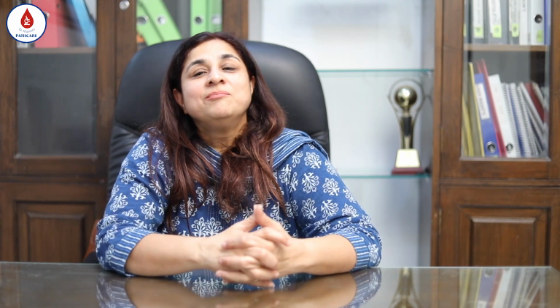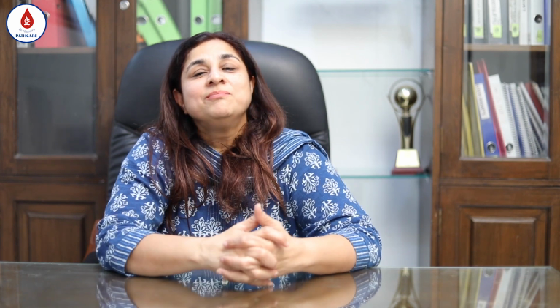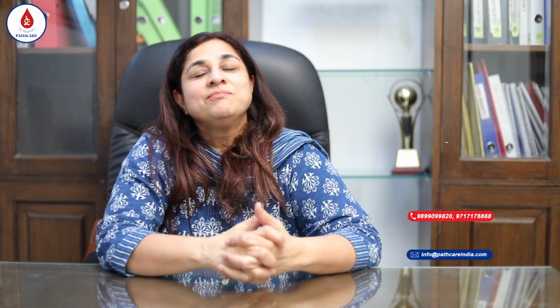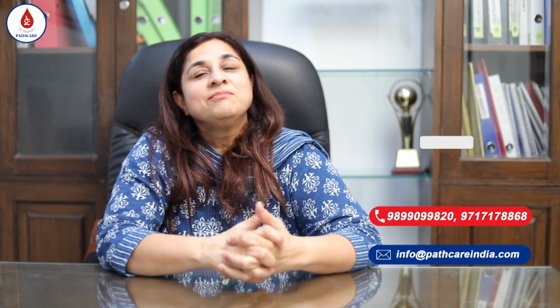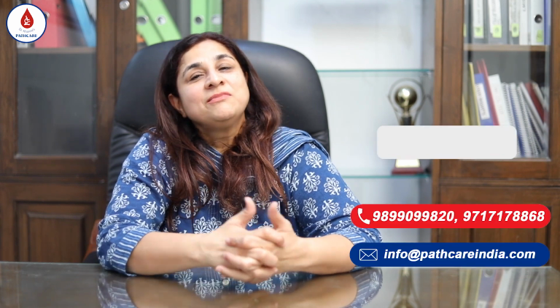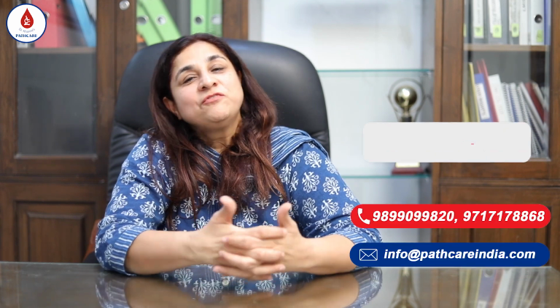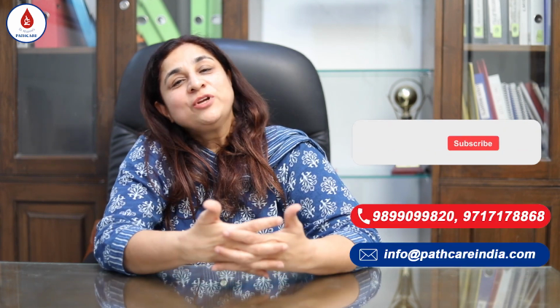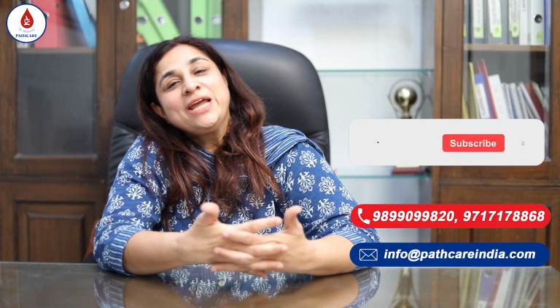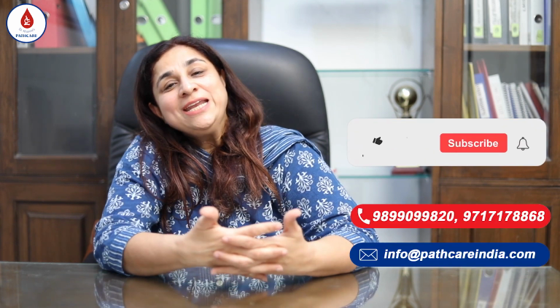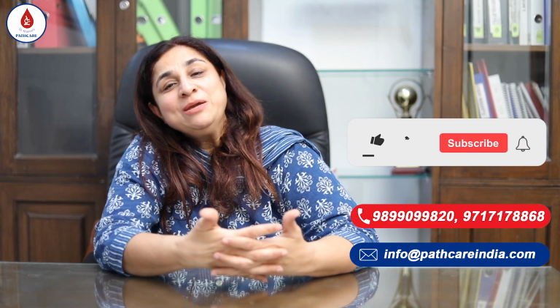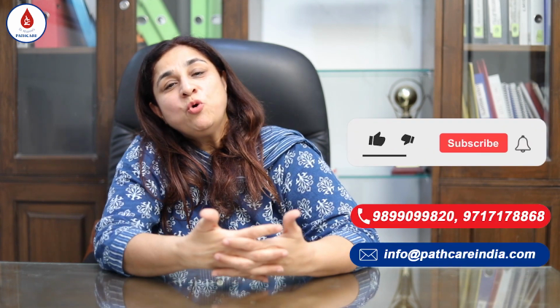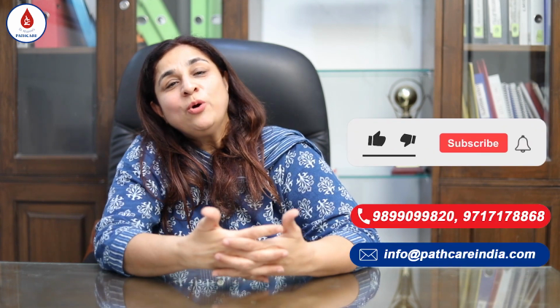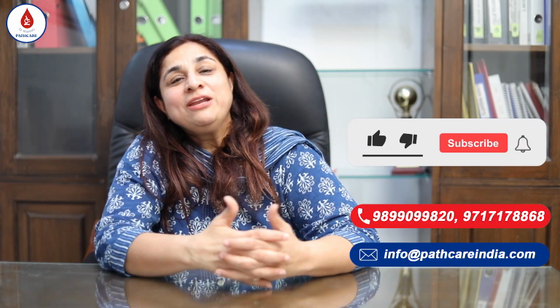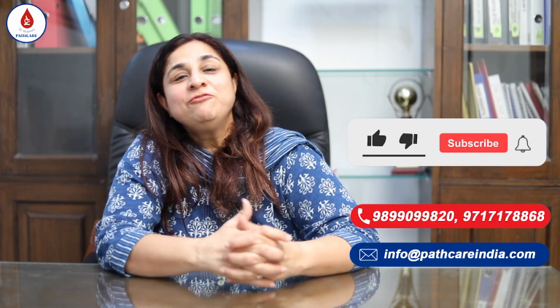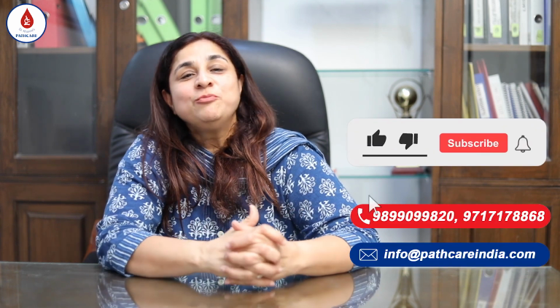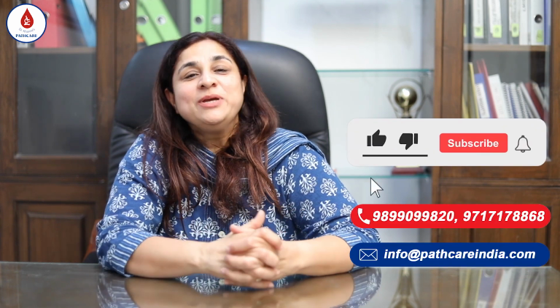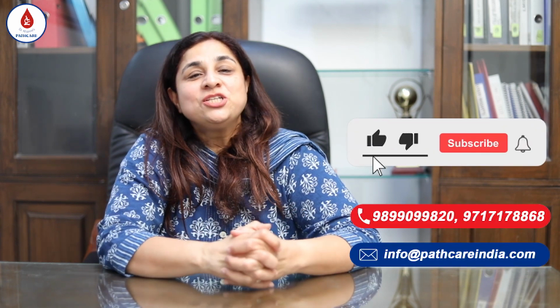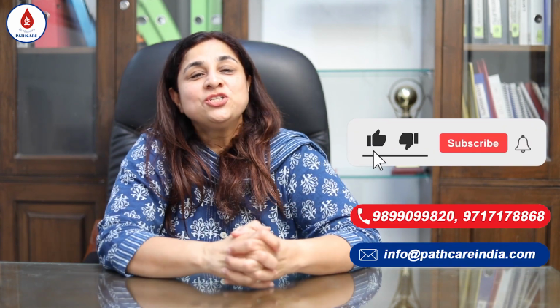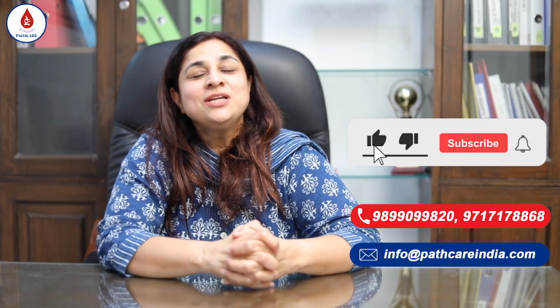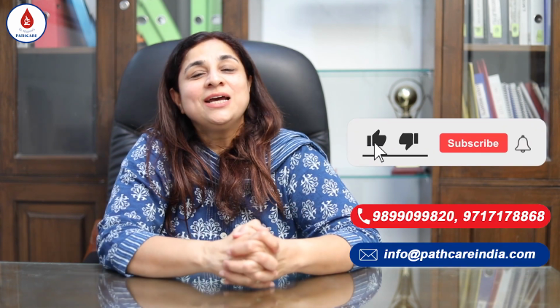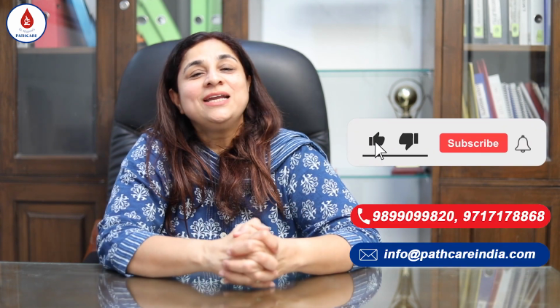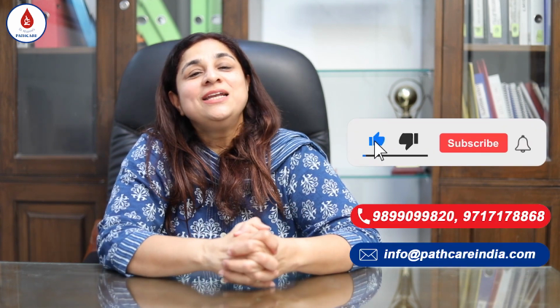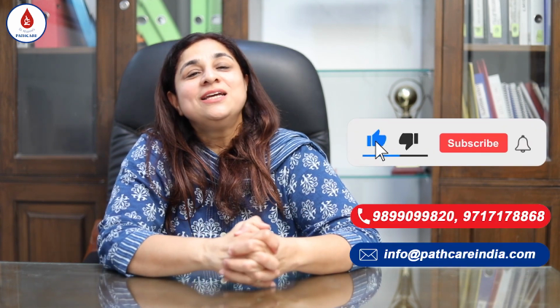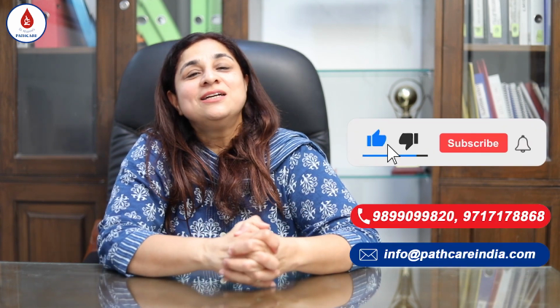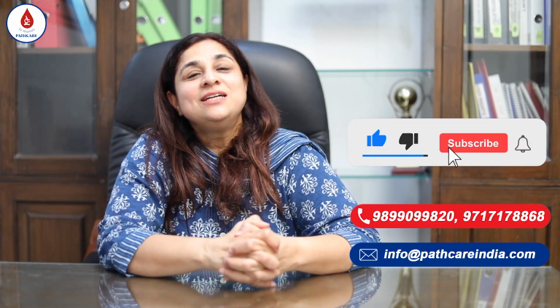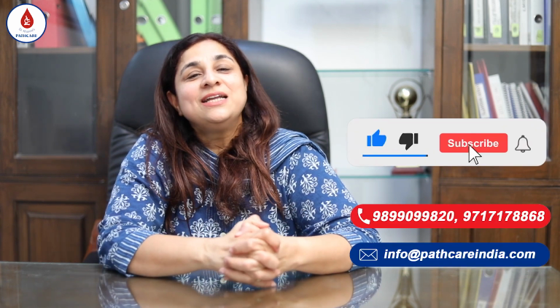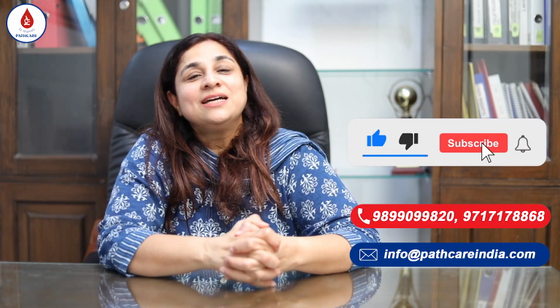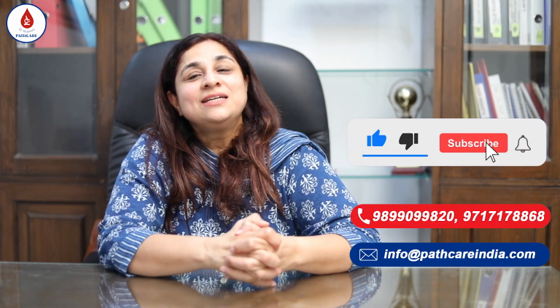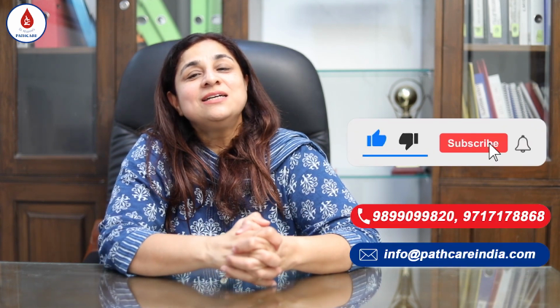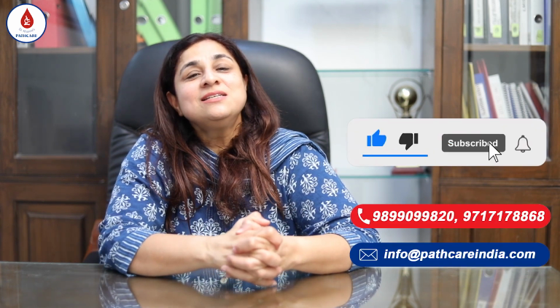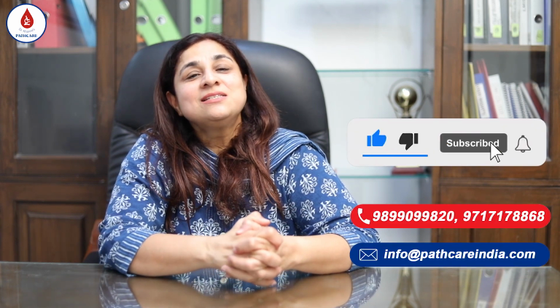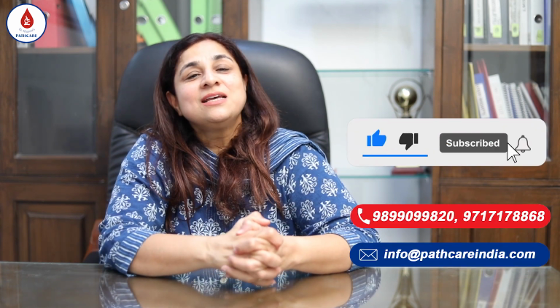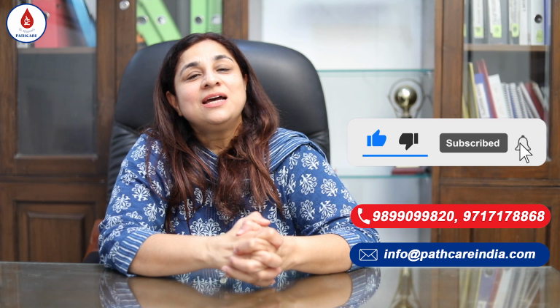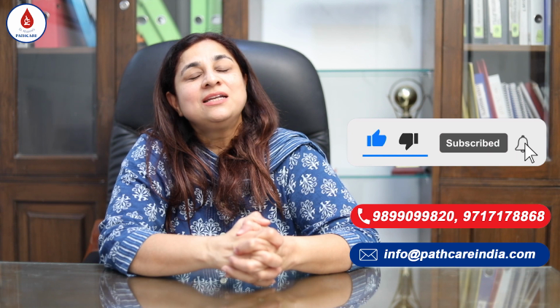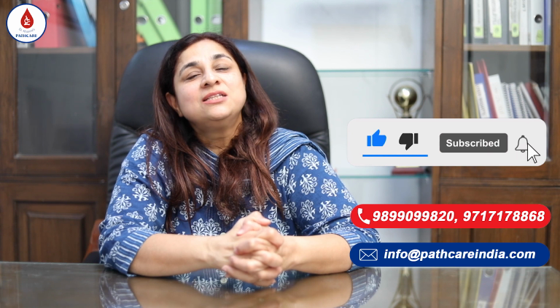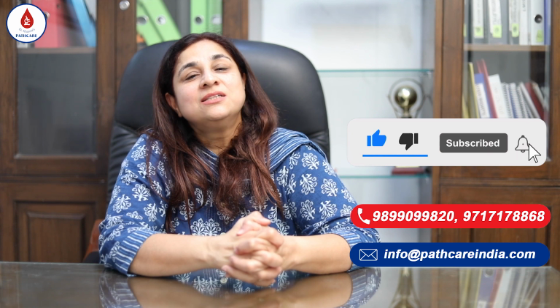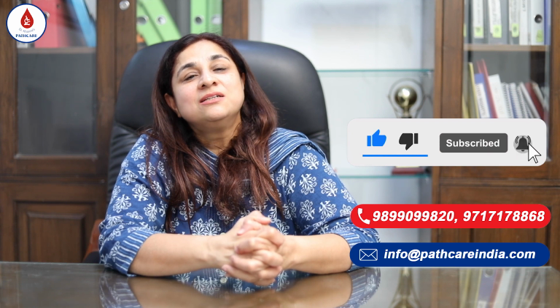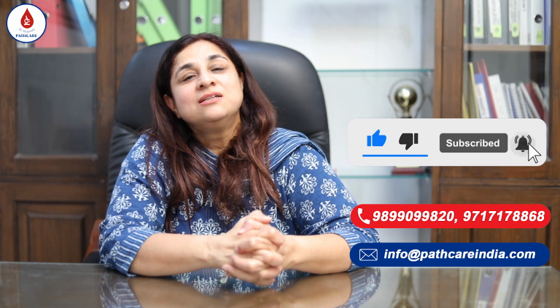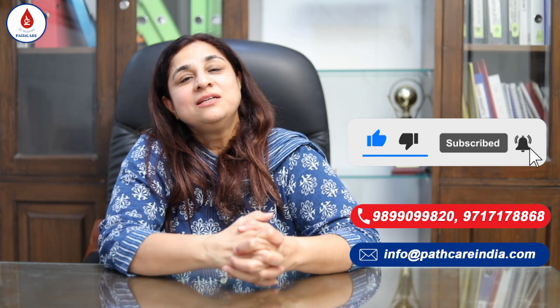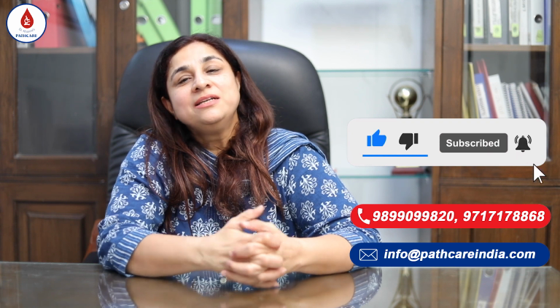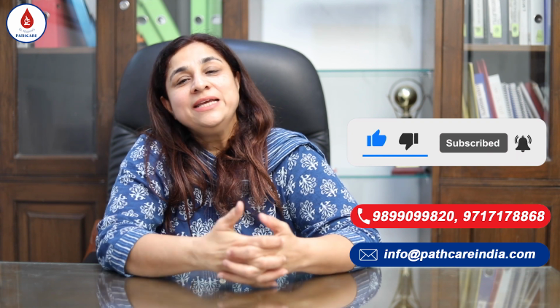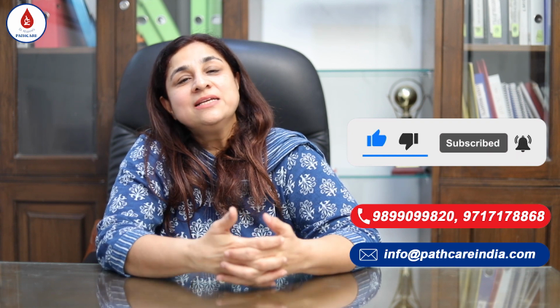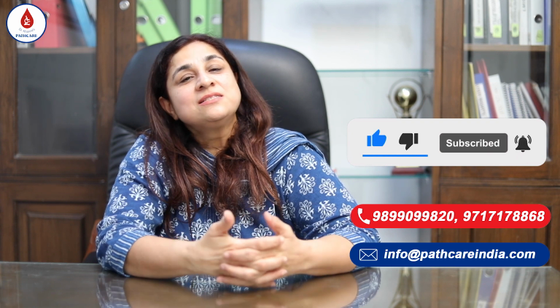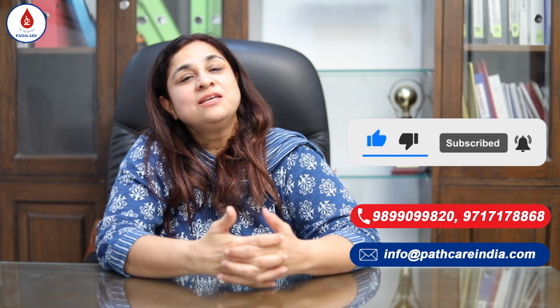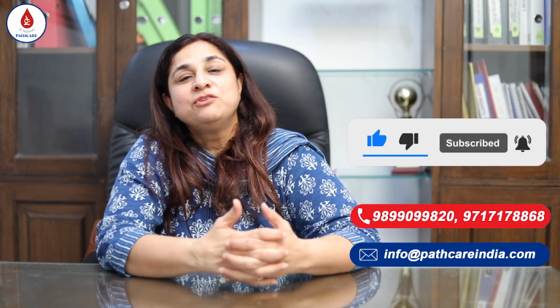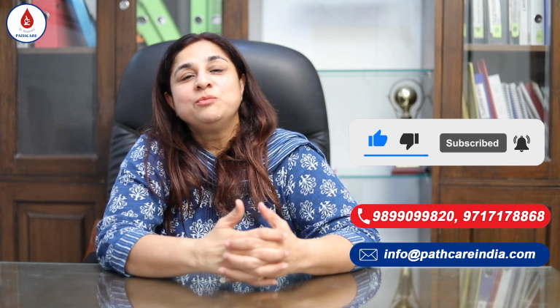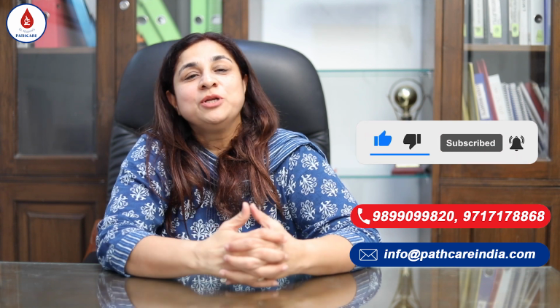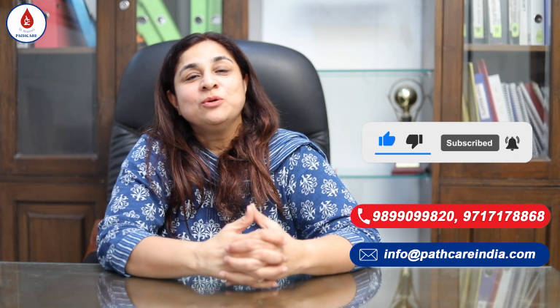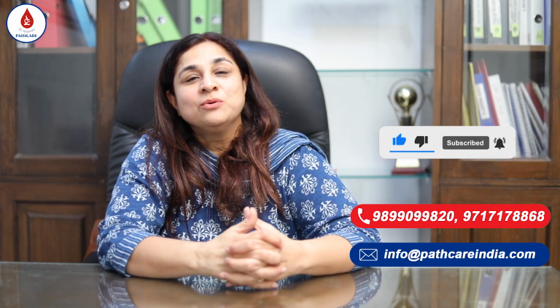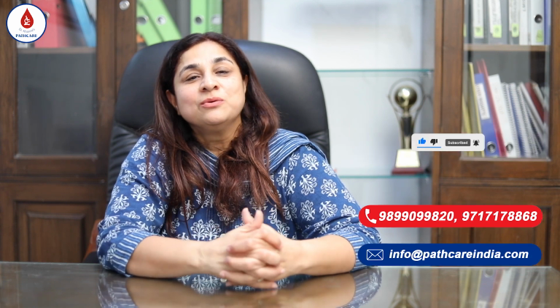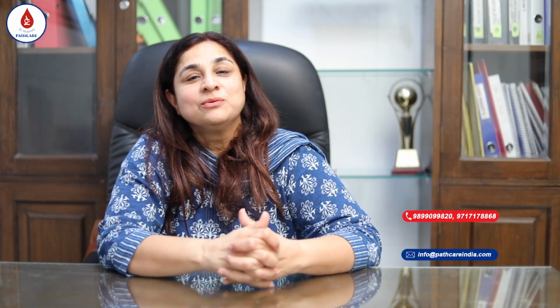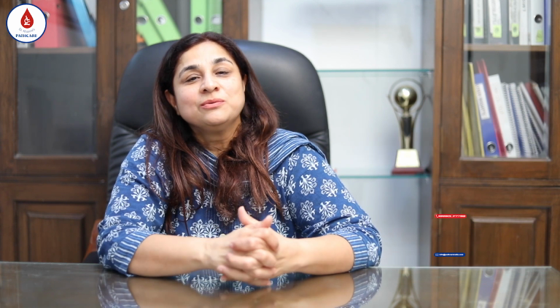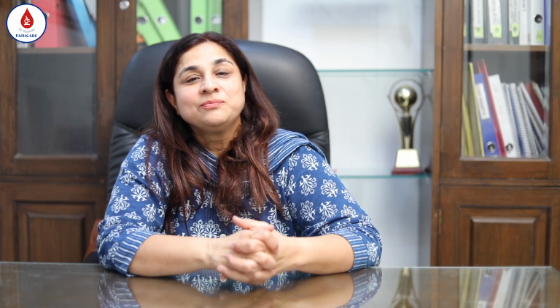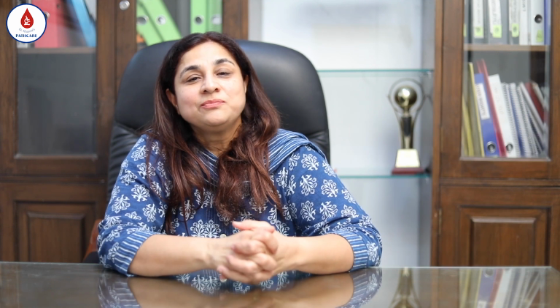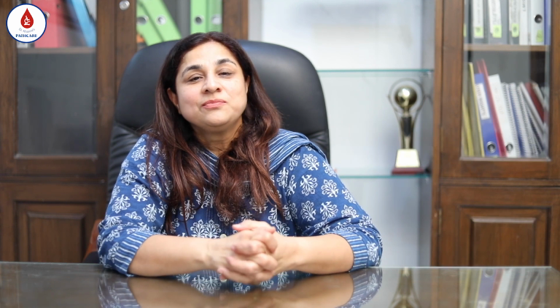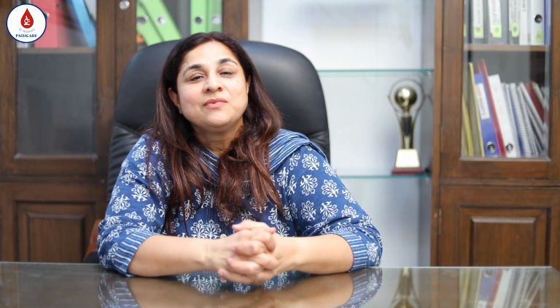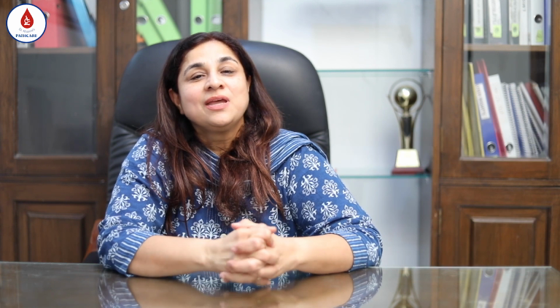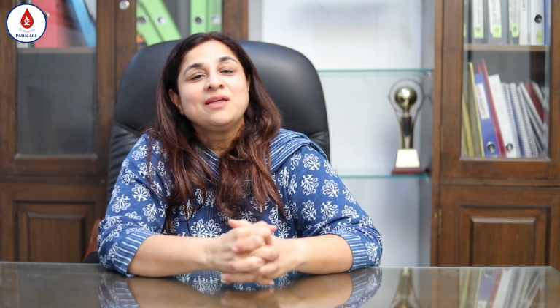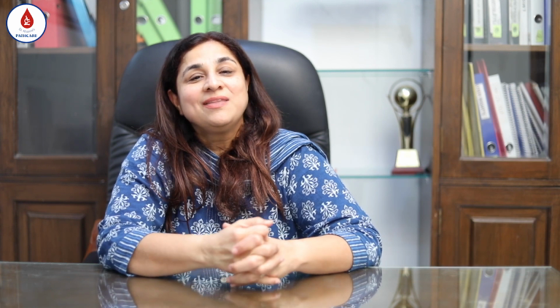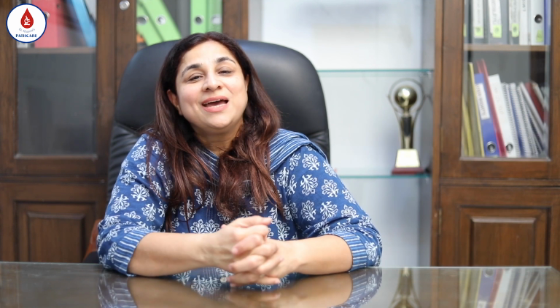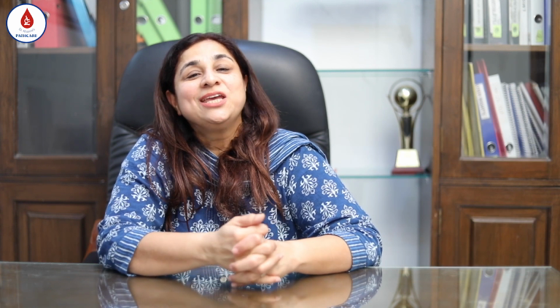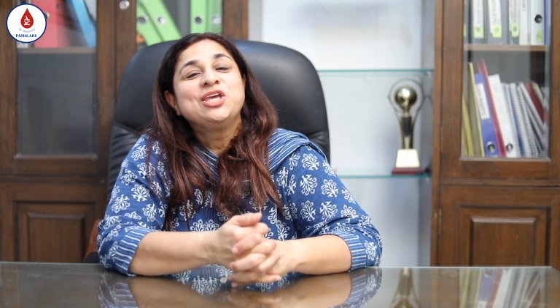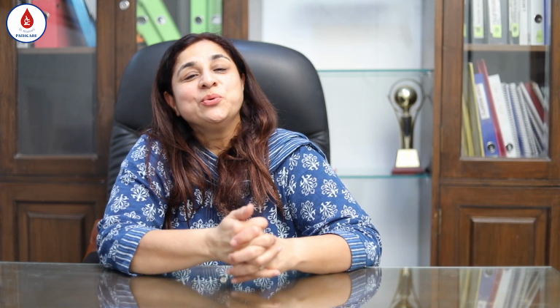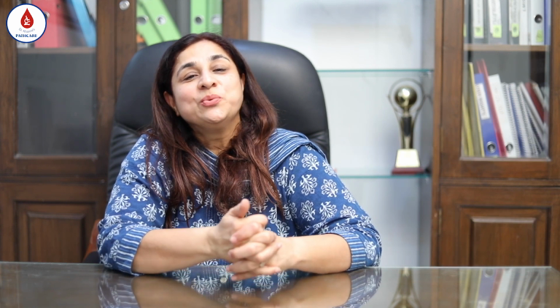For any more information, kindly contact us at the links given below. Thank you.